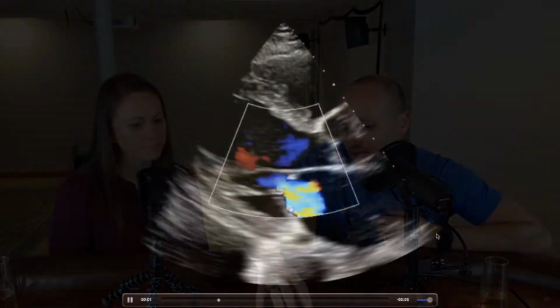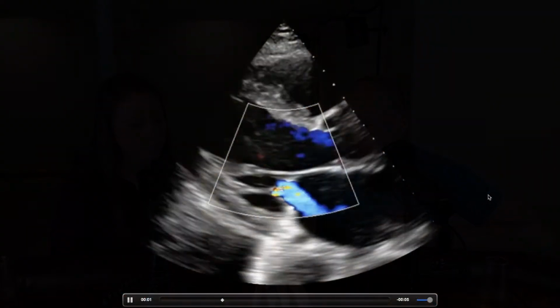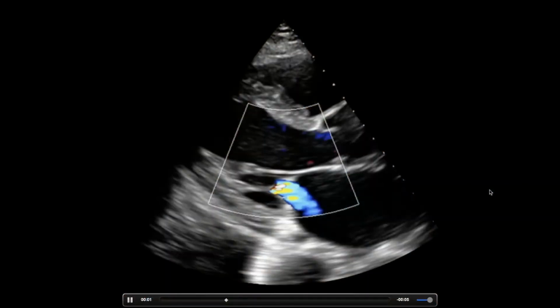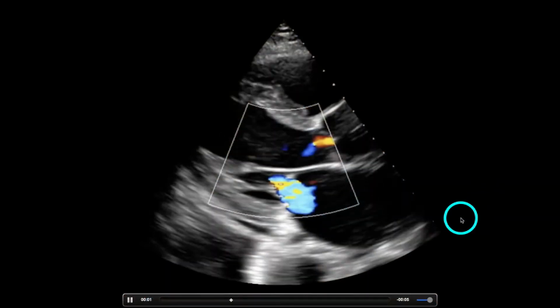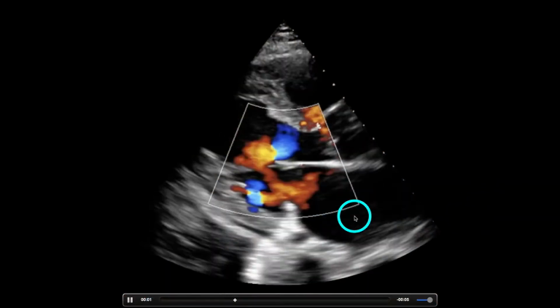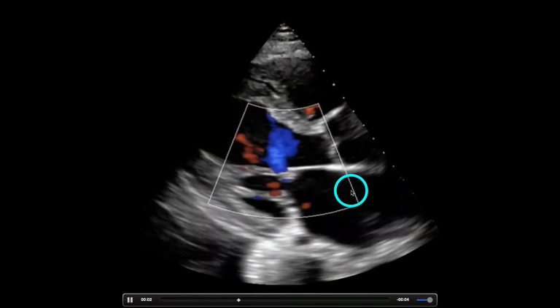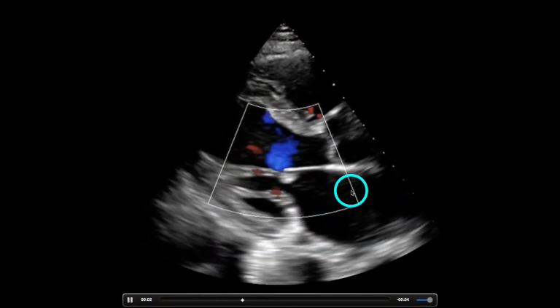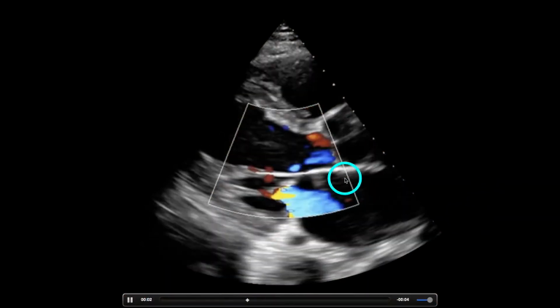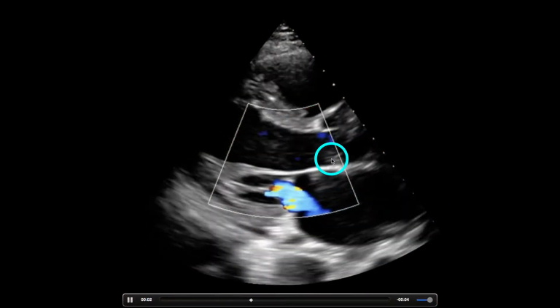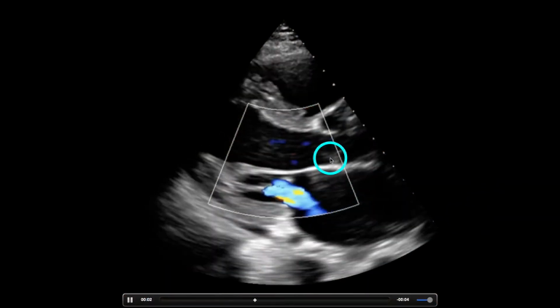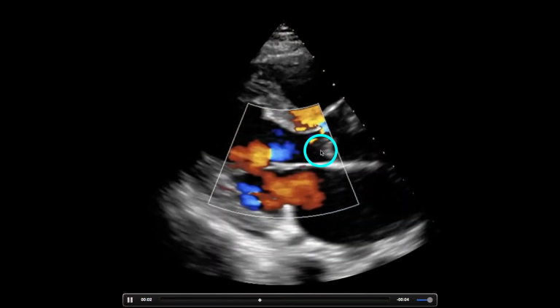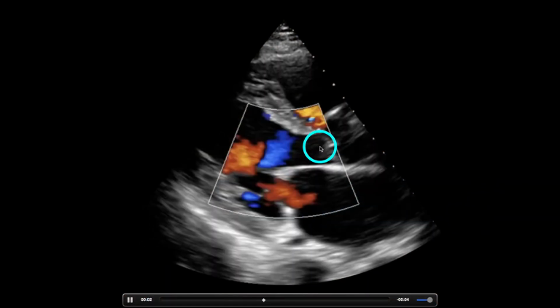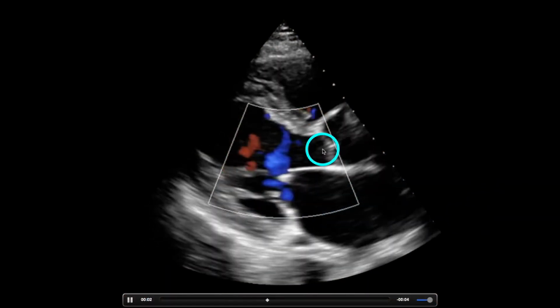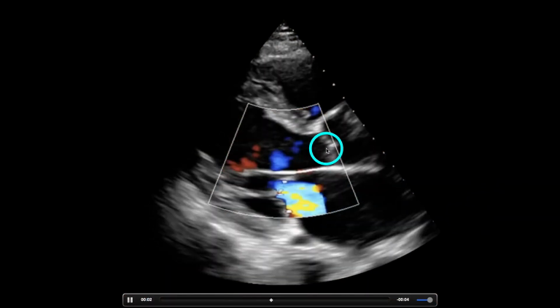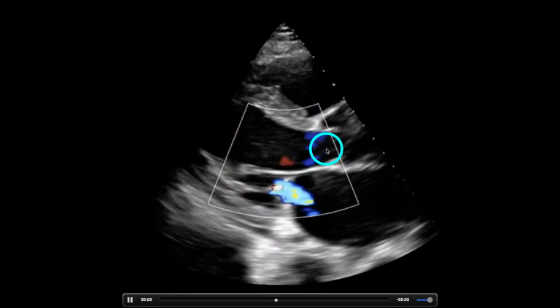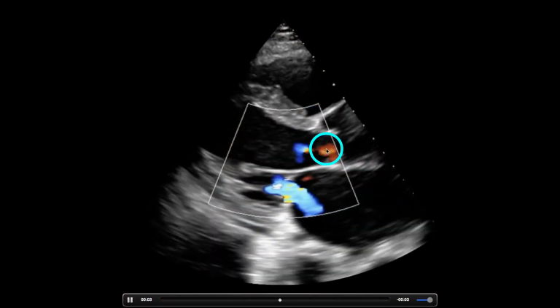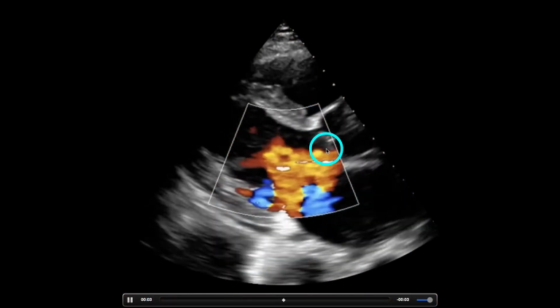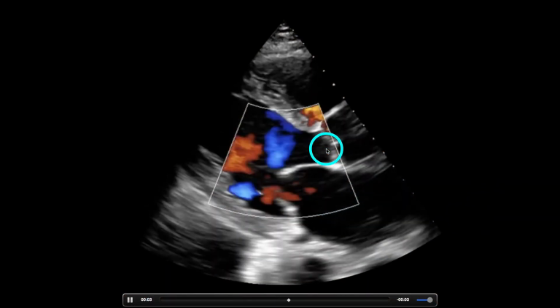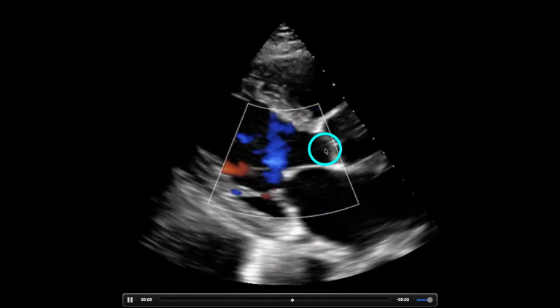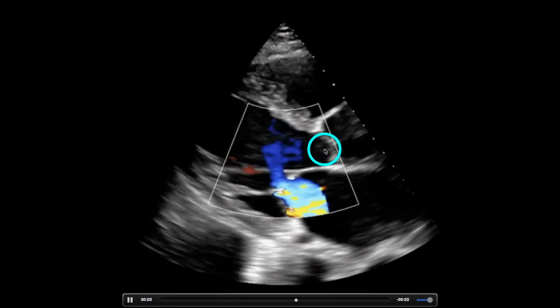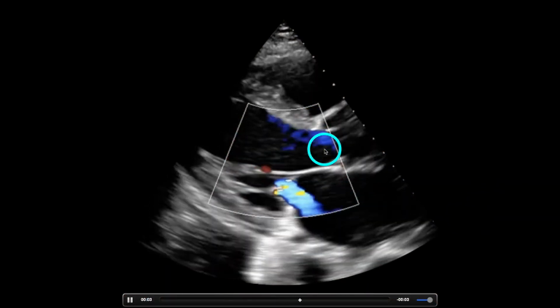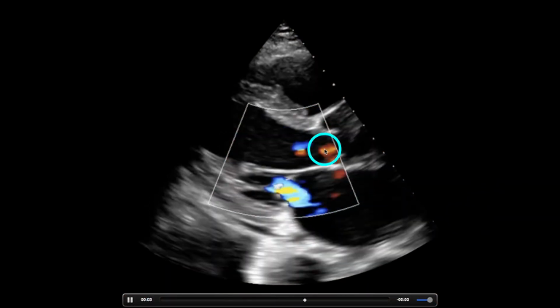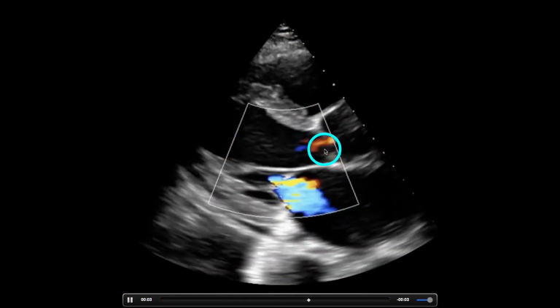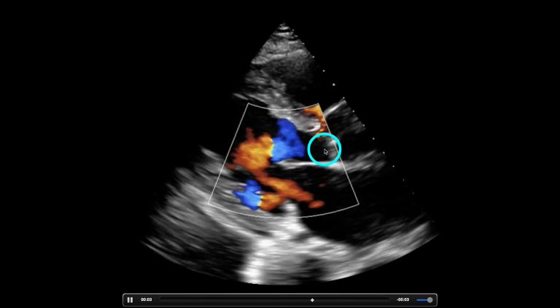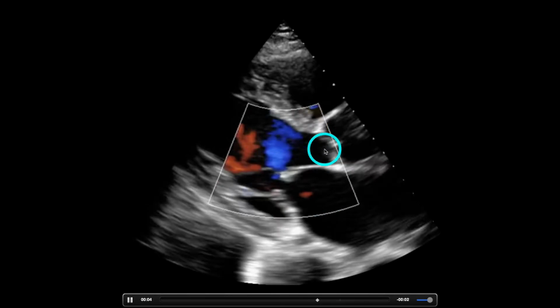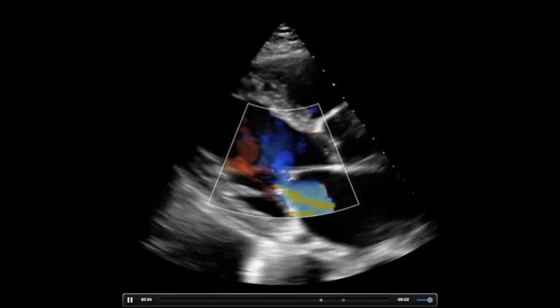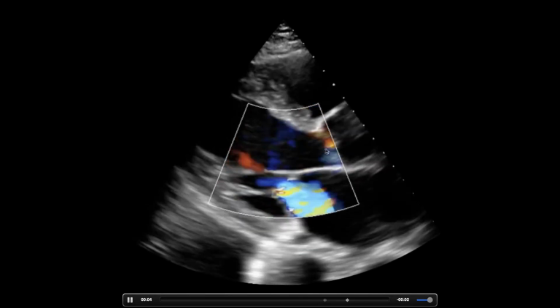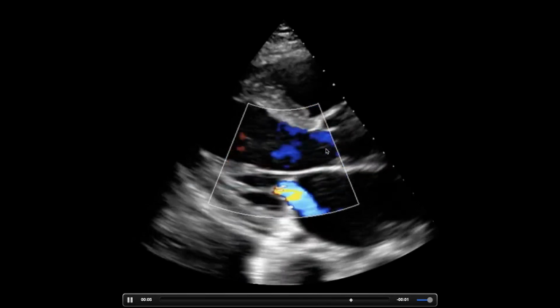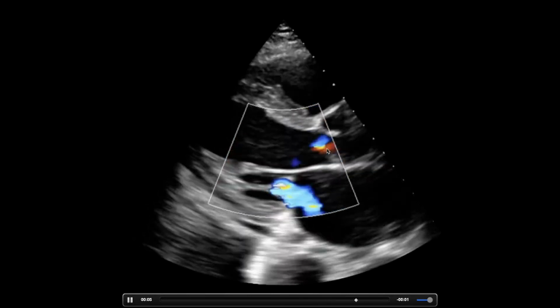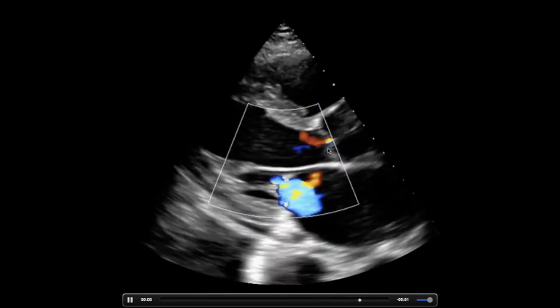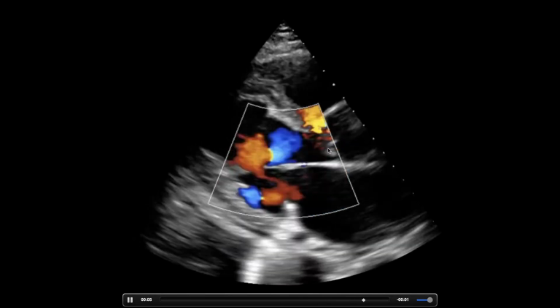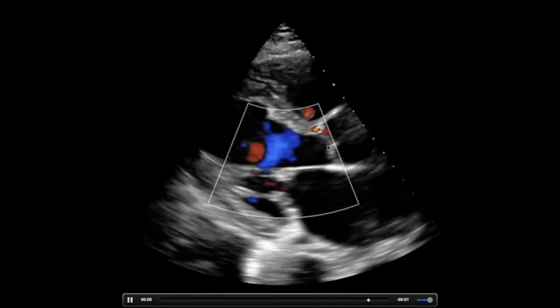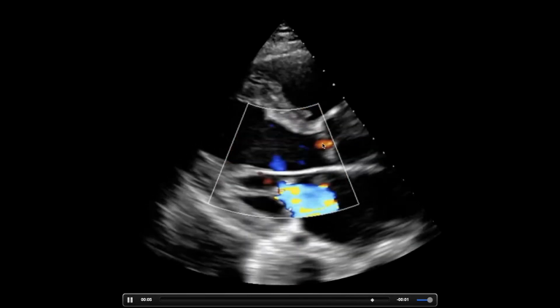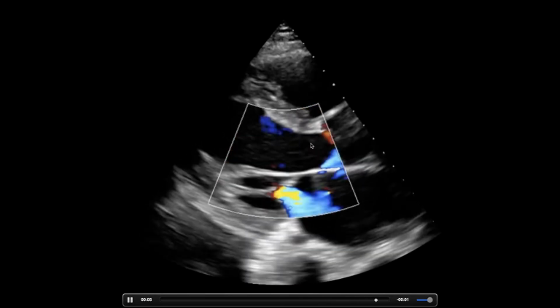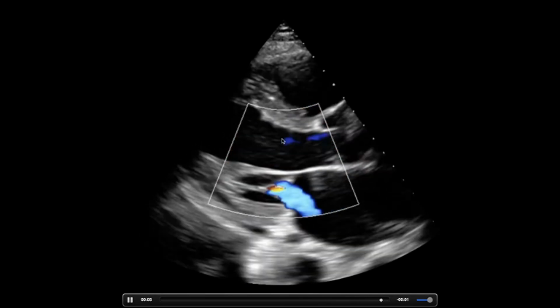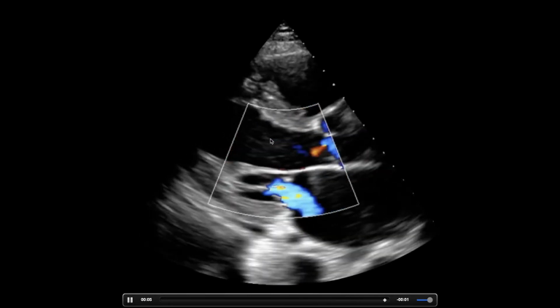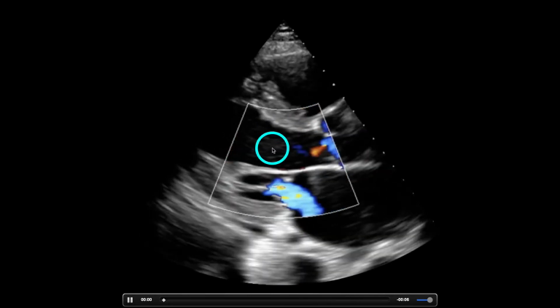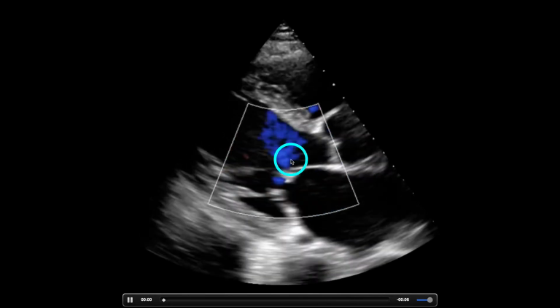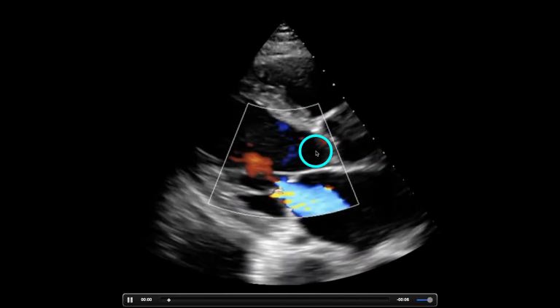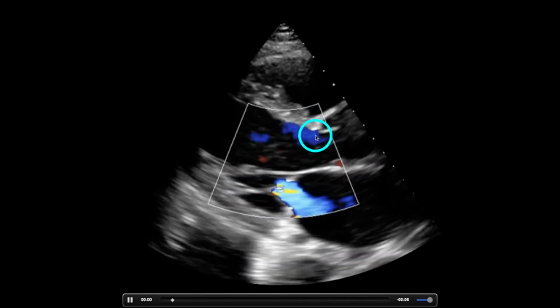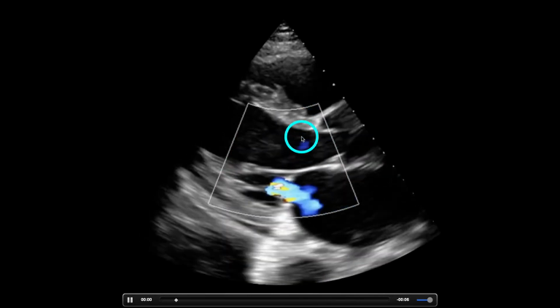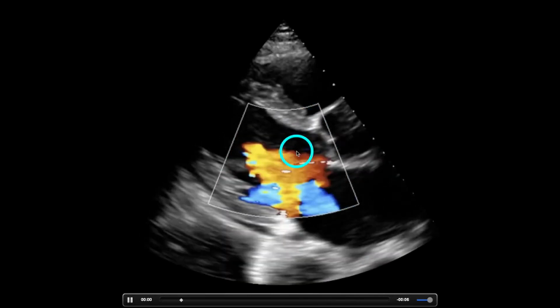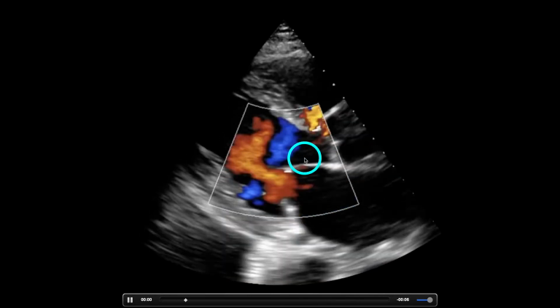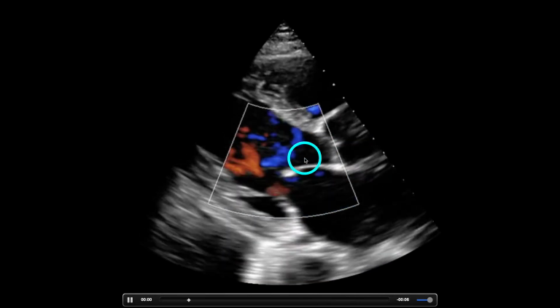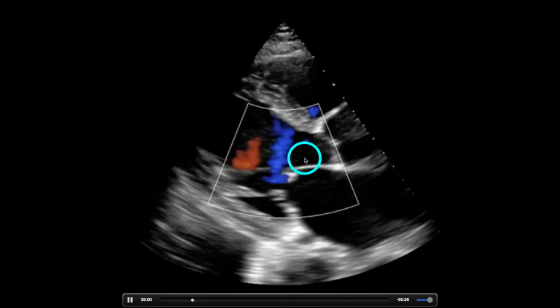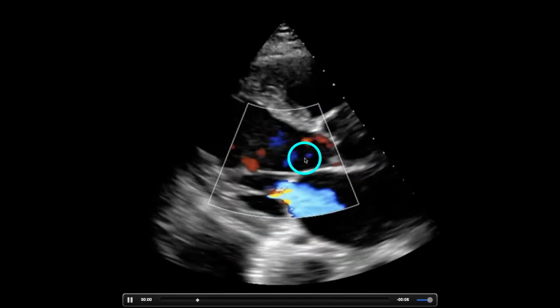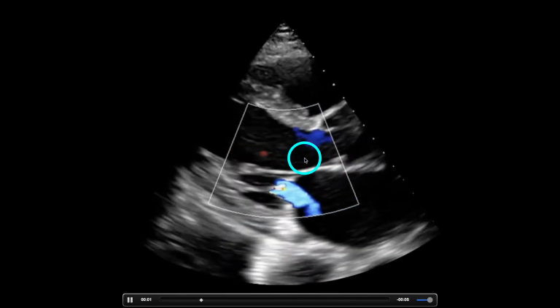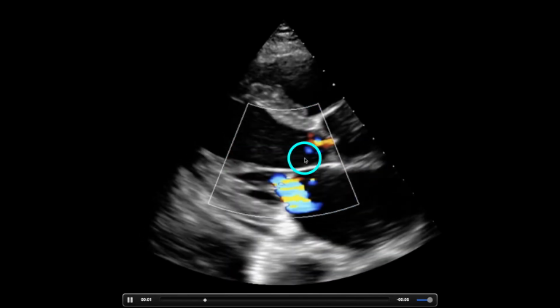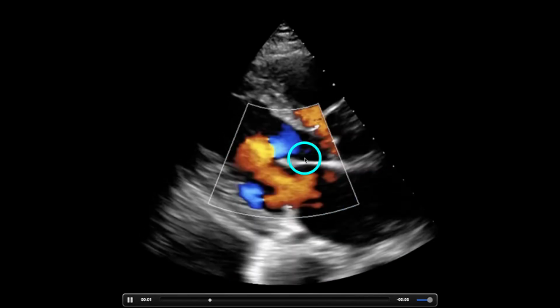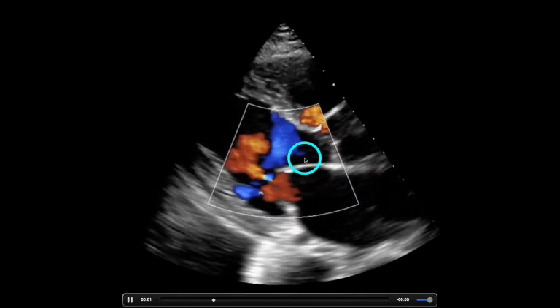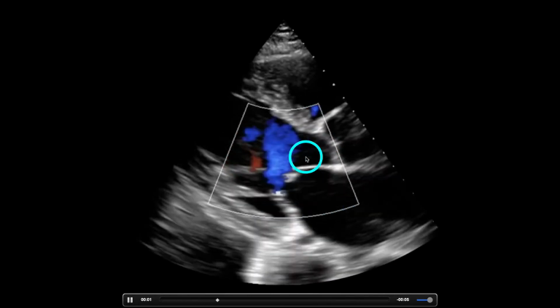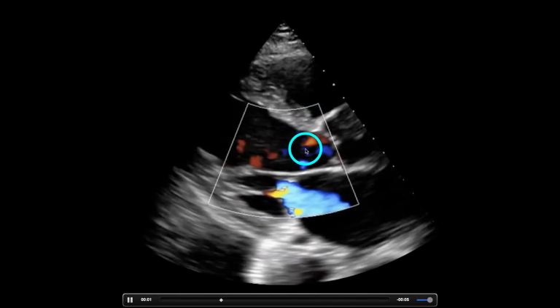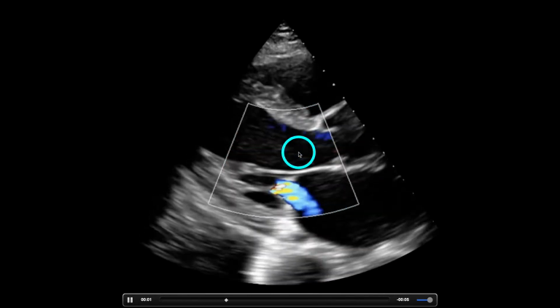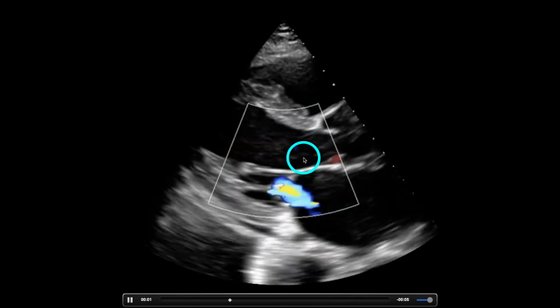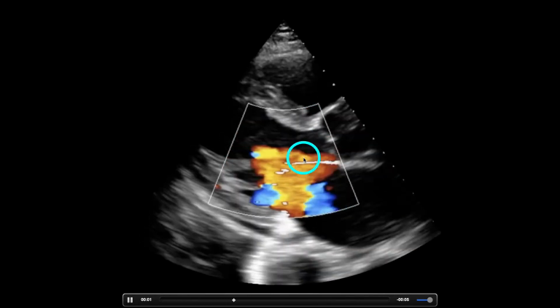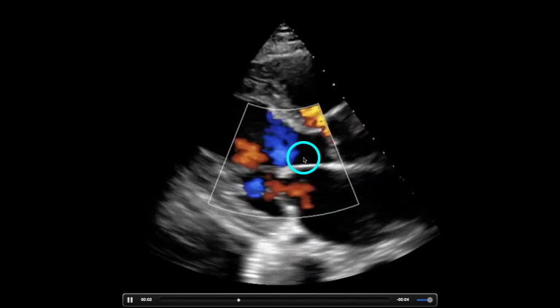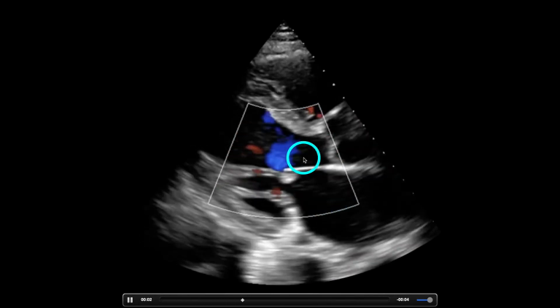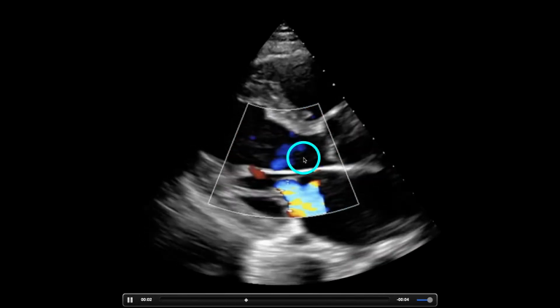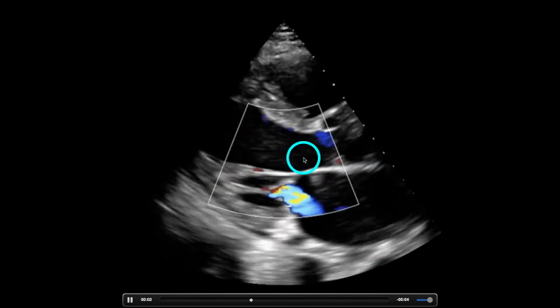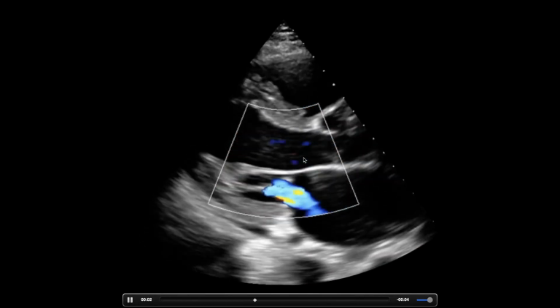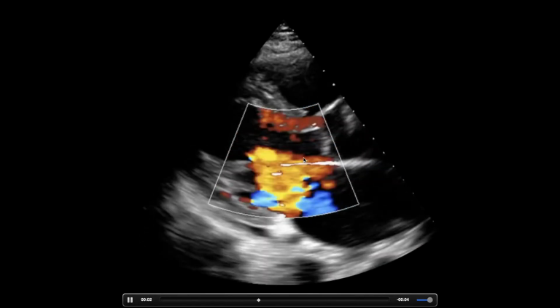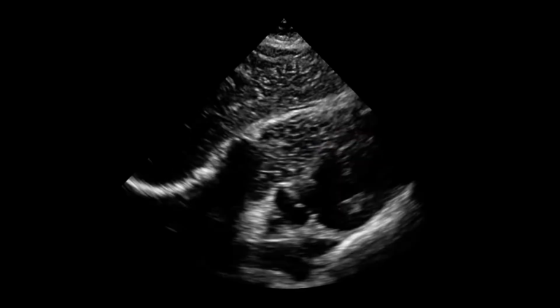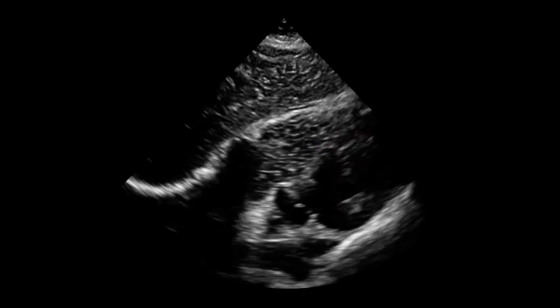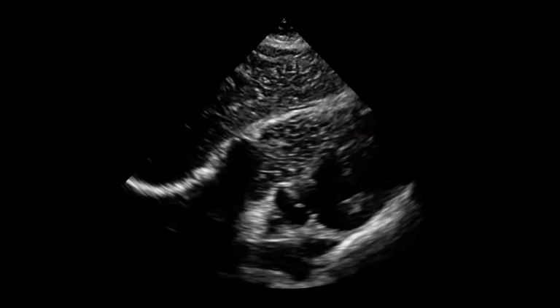This view would actually be great for aortic regurg because we're seeing a great view of the left ventricular outflow tract, which is what we'd want to see.